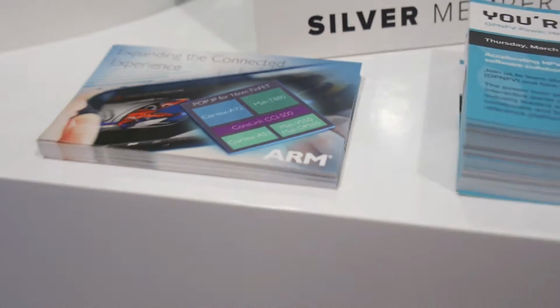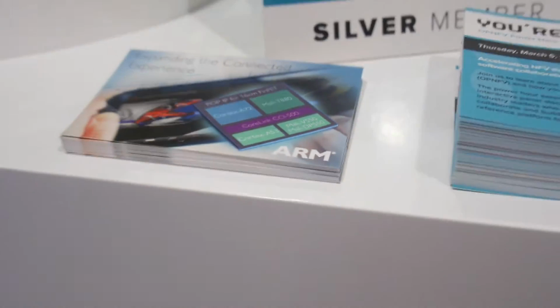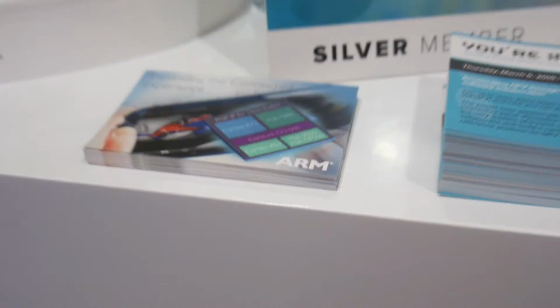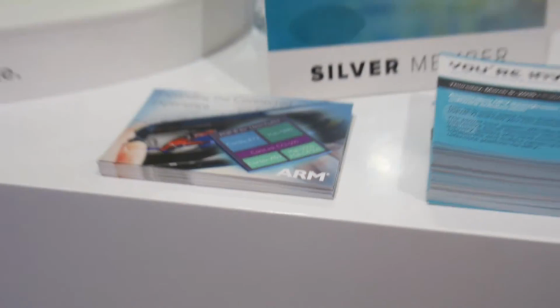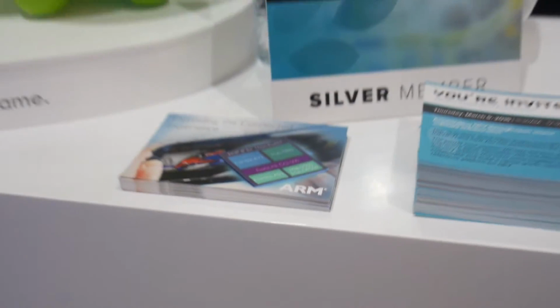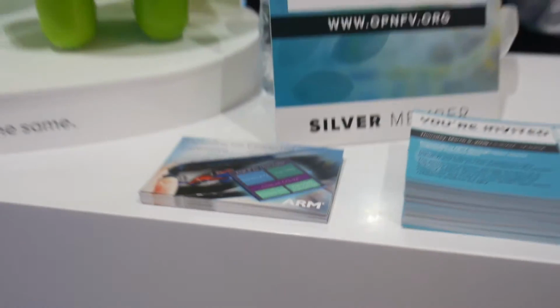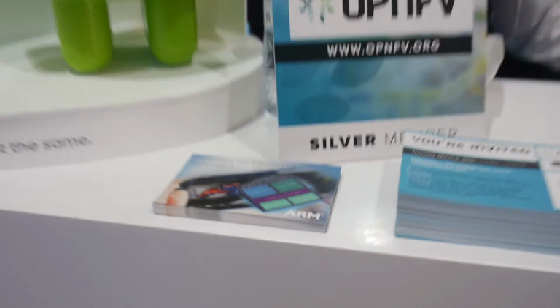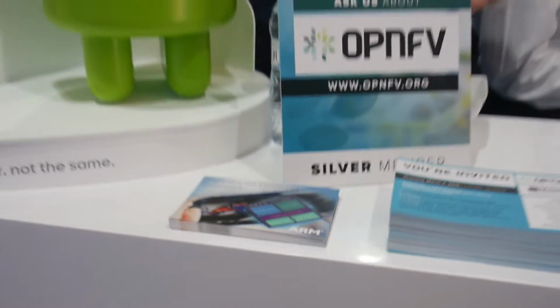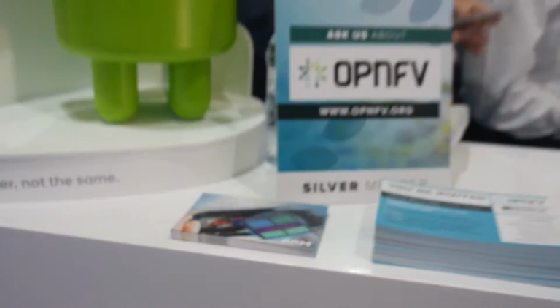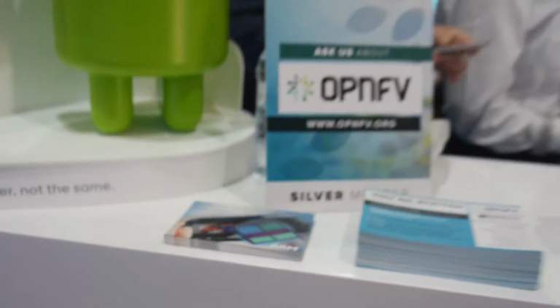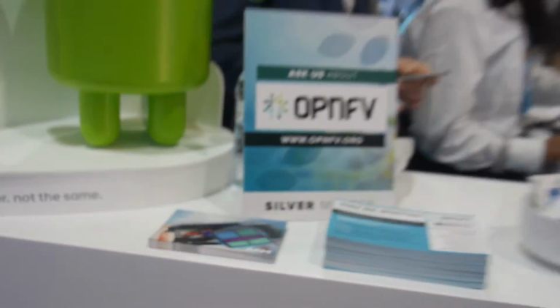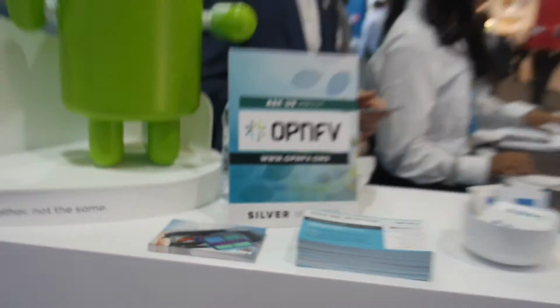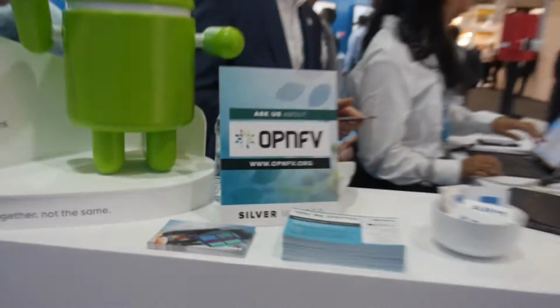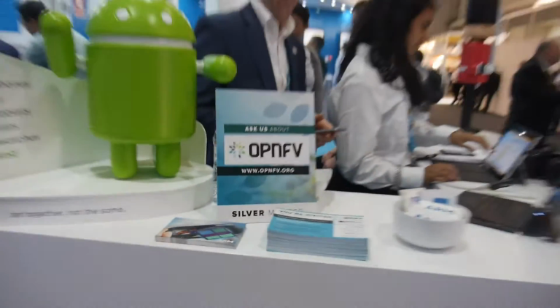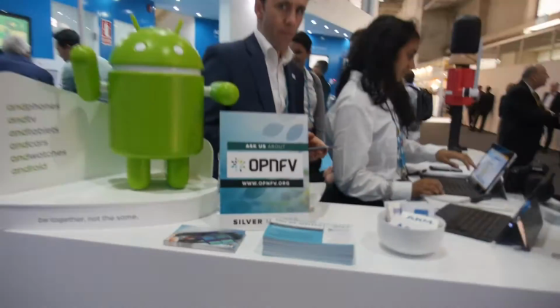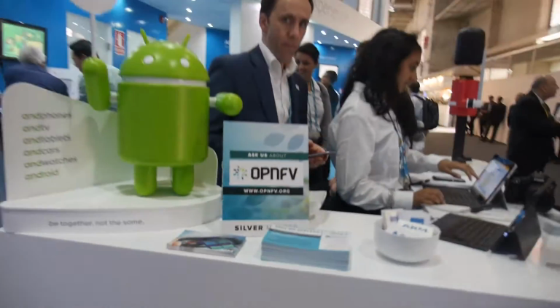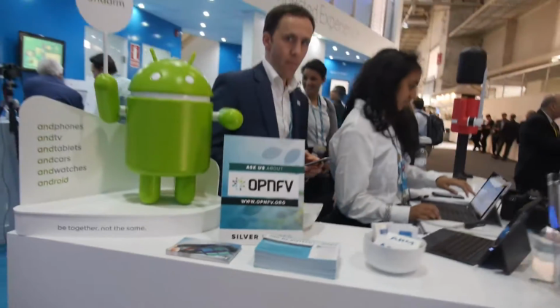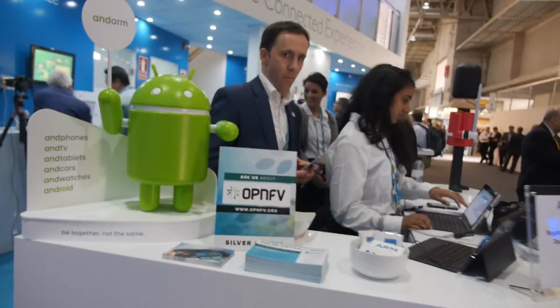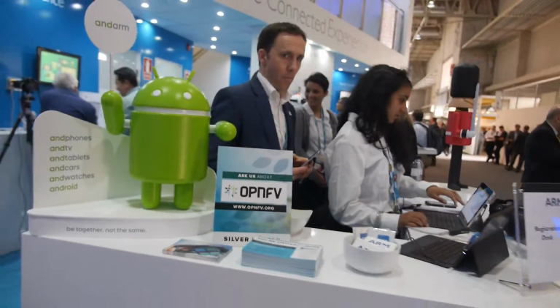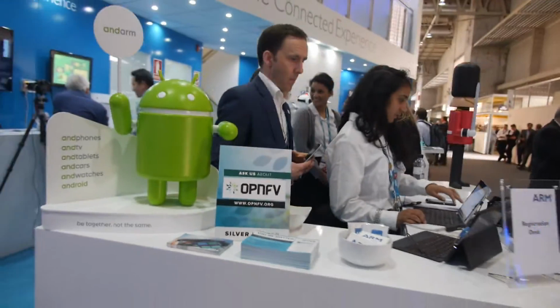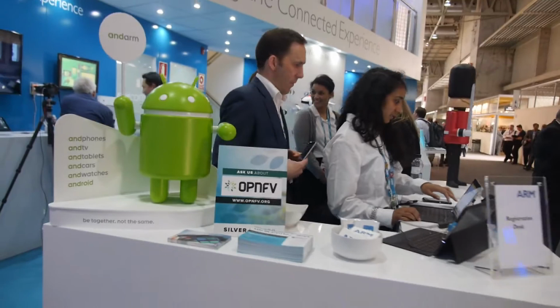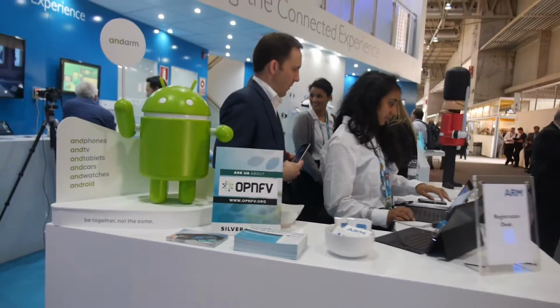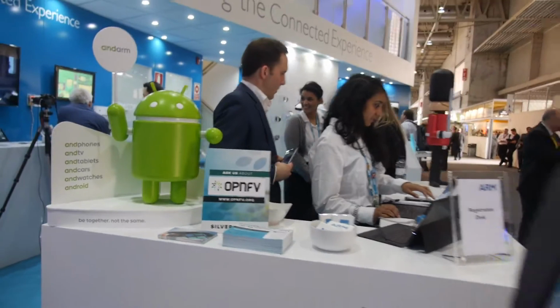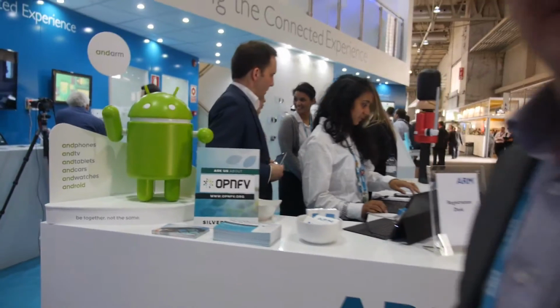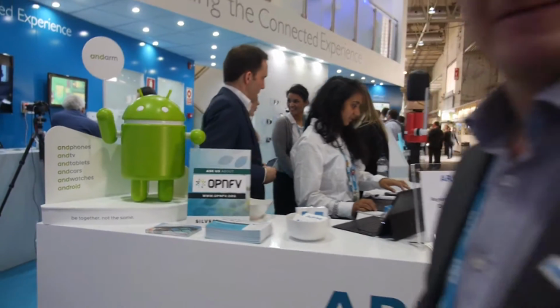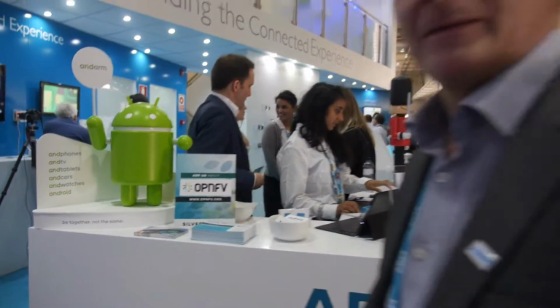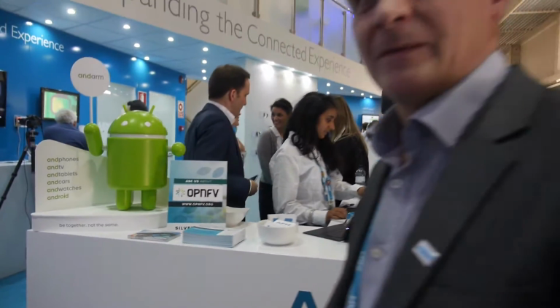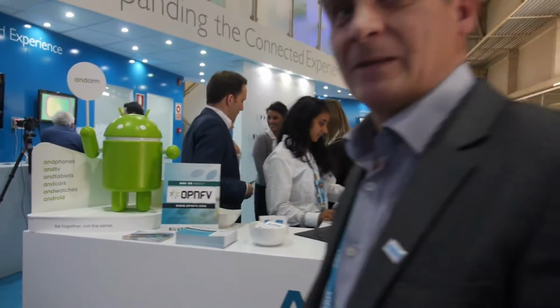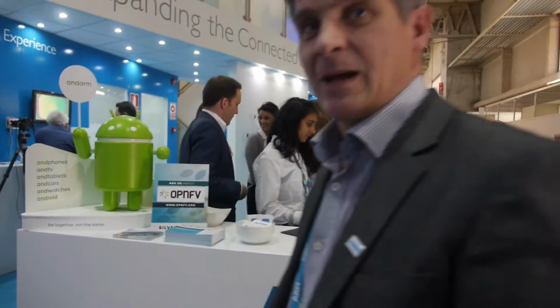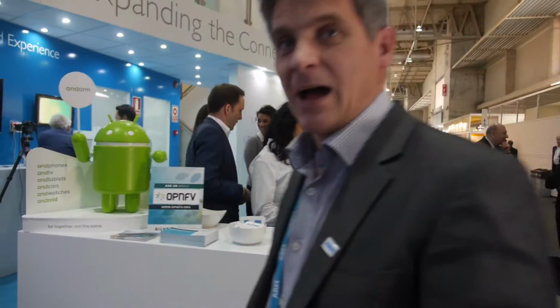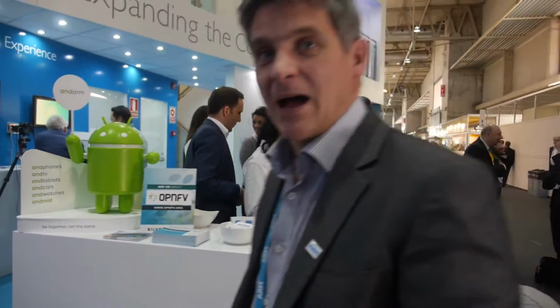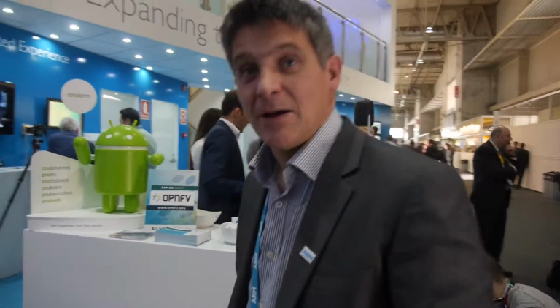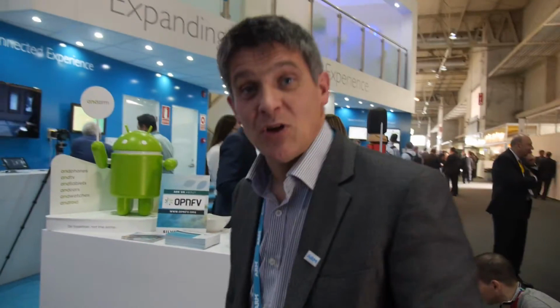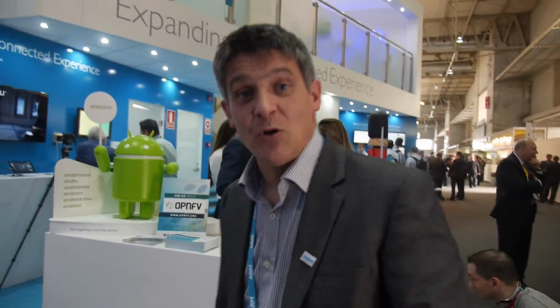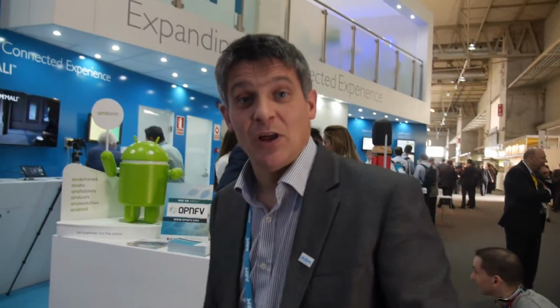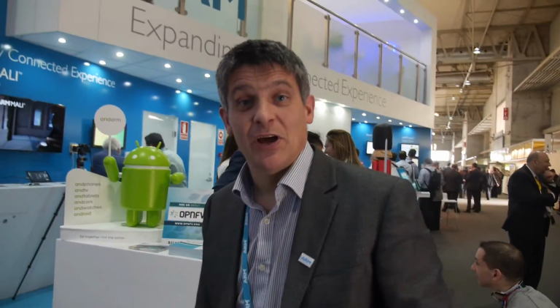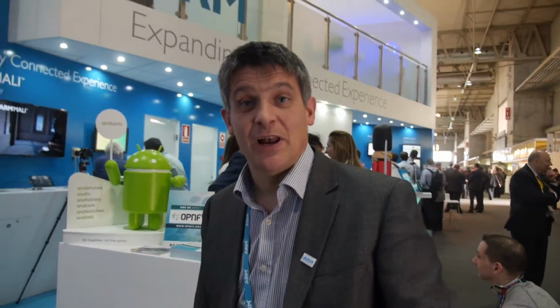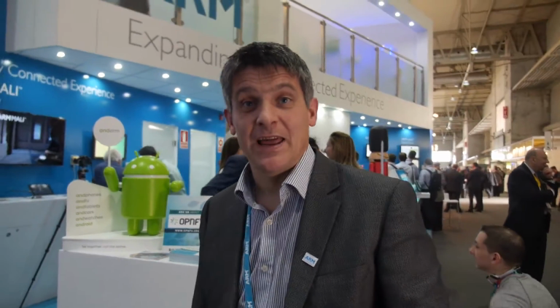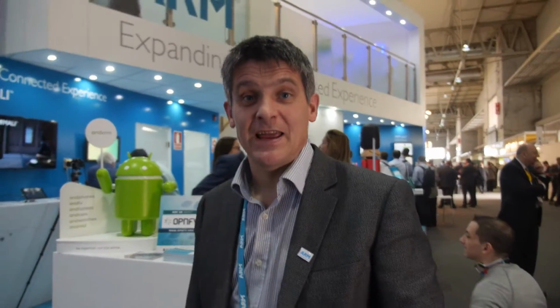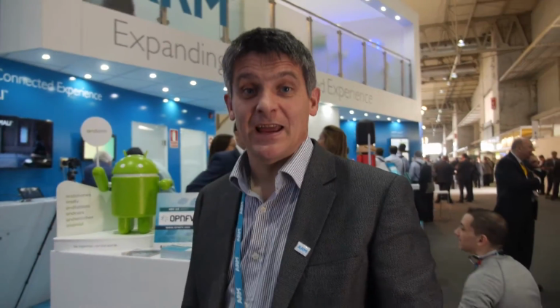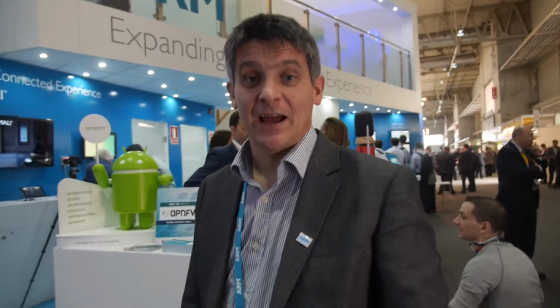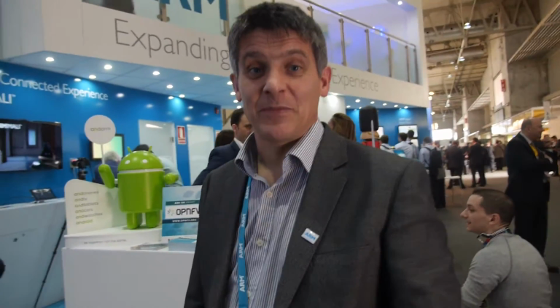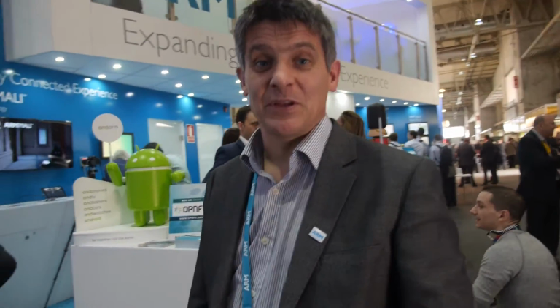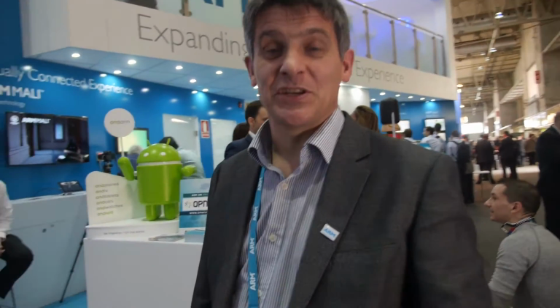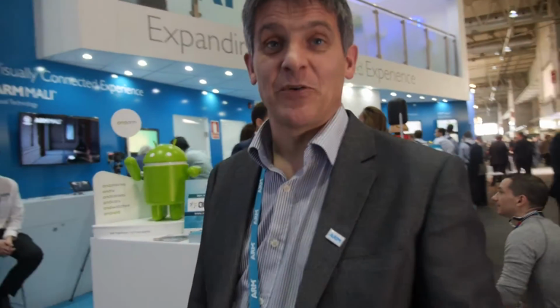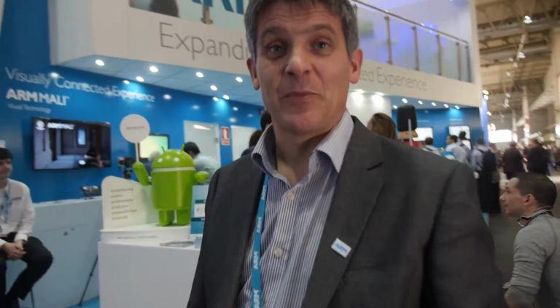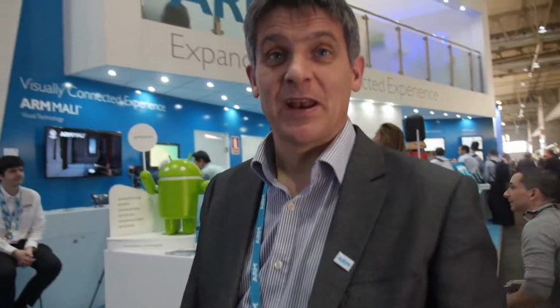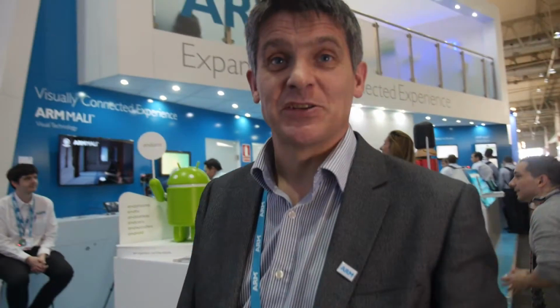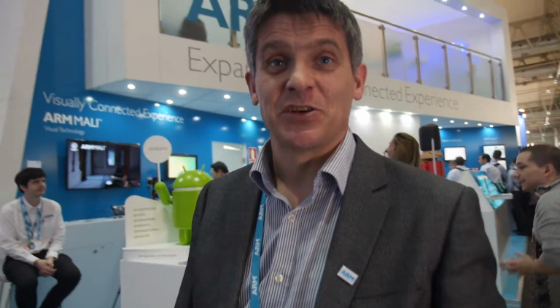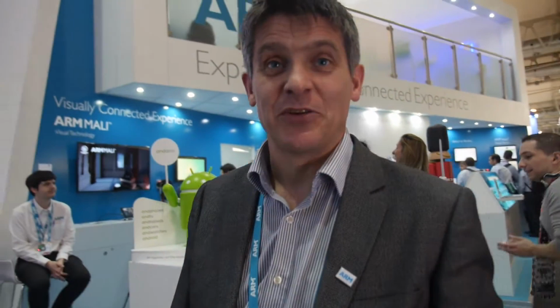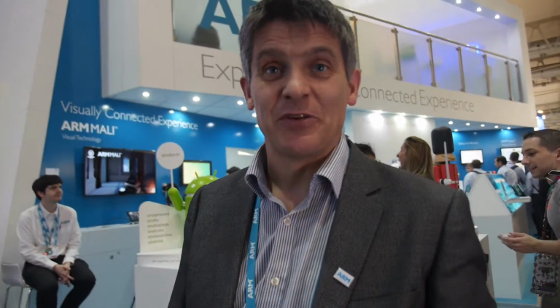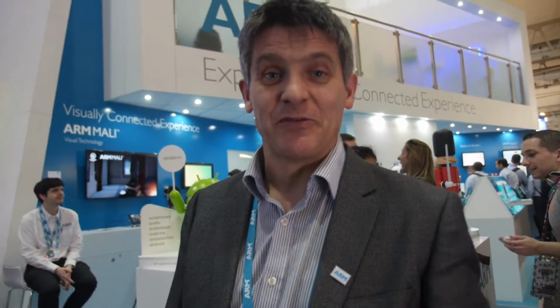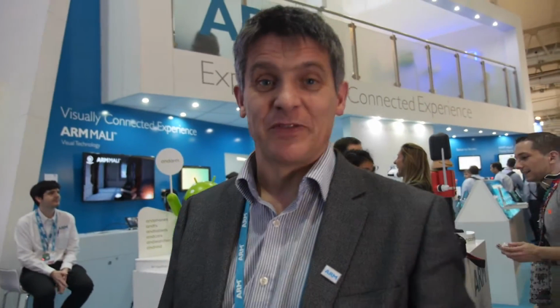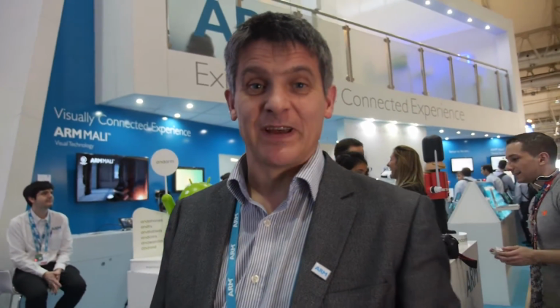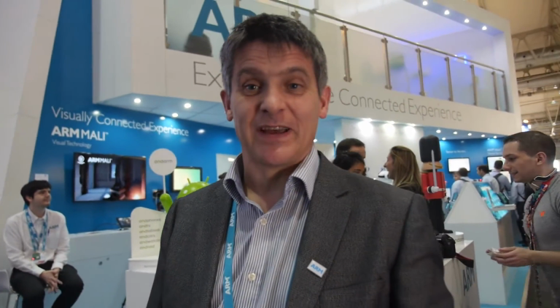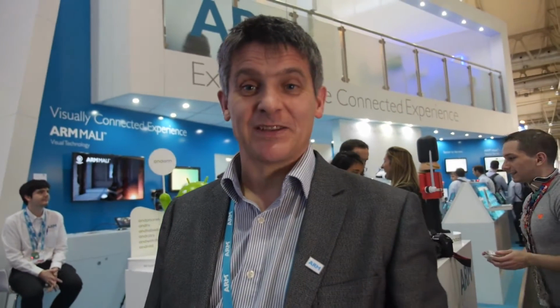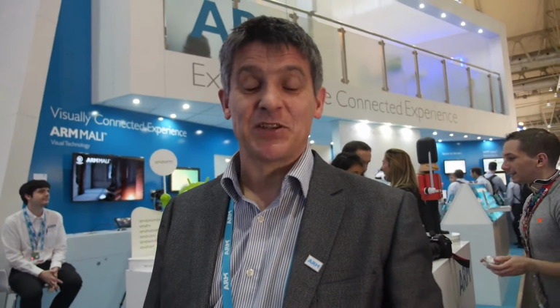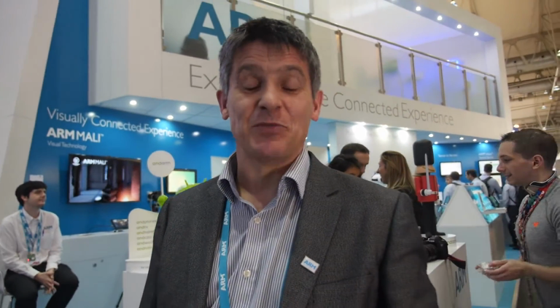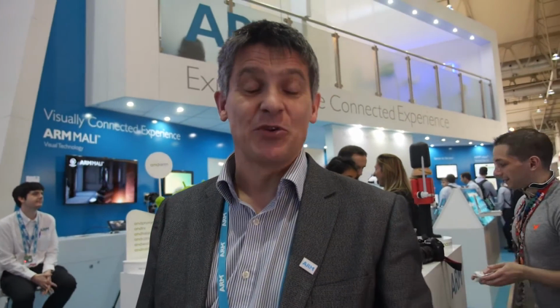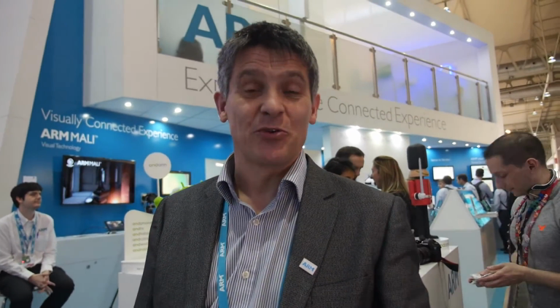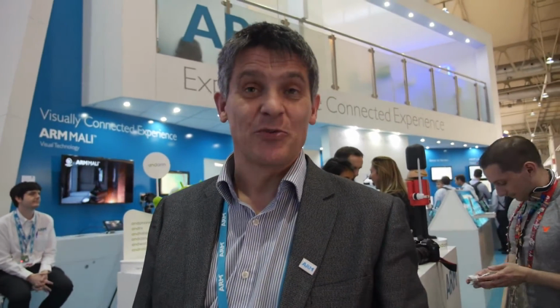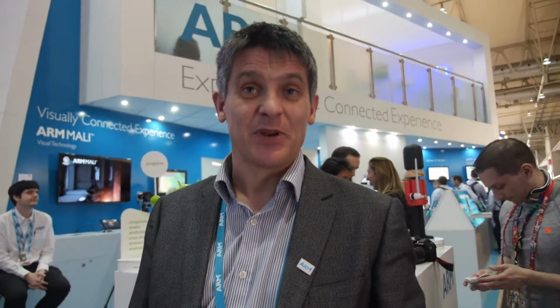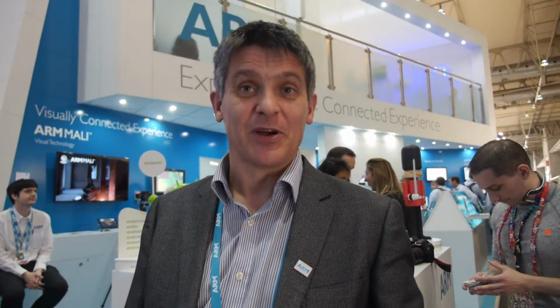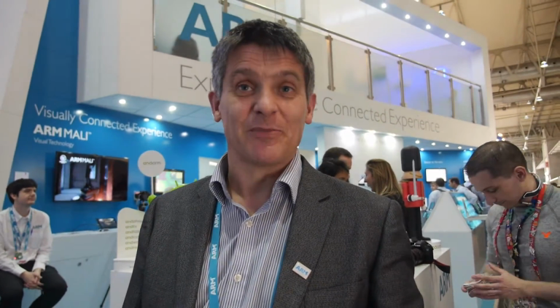We're here at the ARM booth. And who are you? Noel Hurley, I'm the general manager of CPU group at ARM.